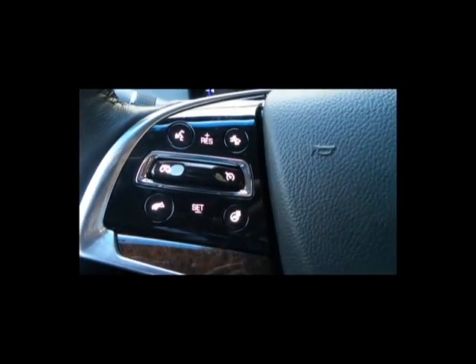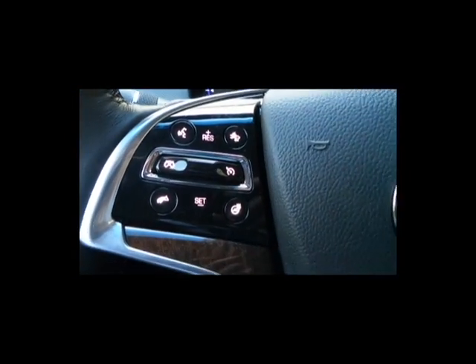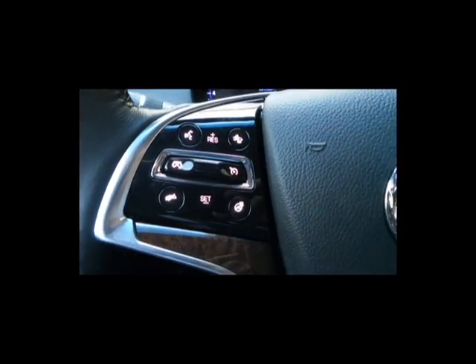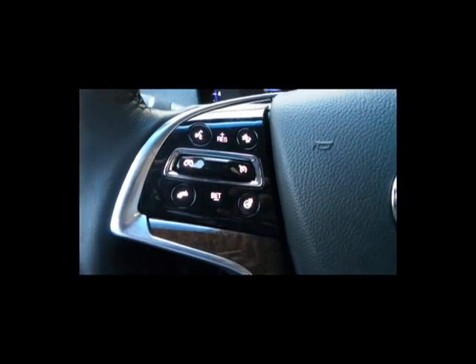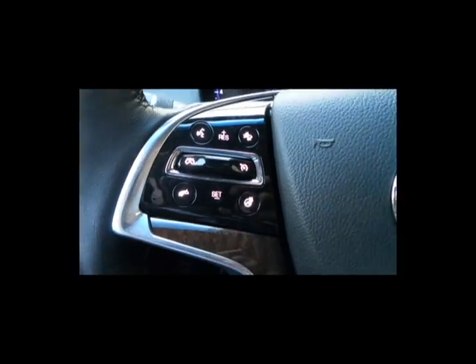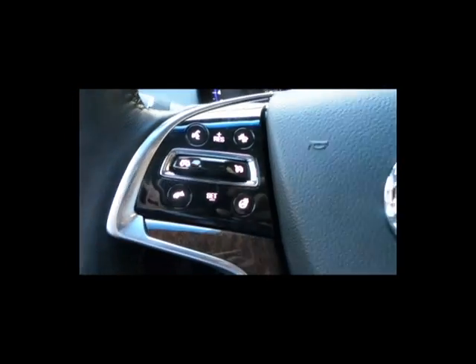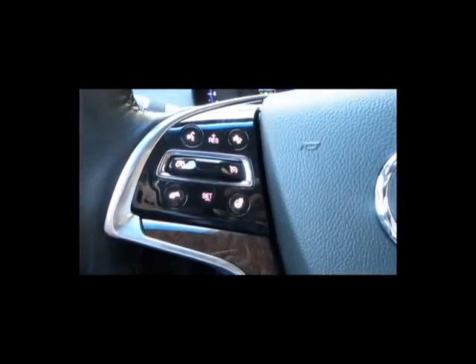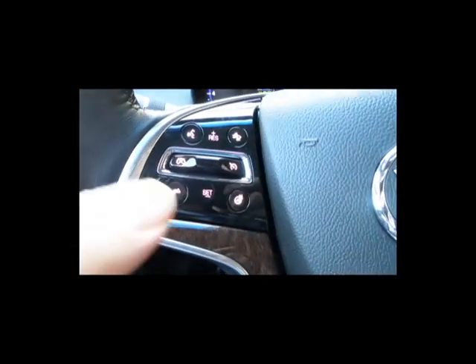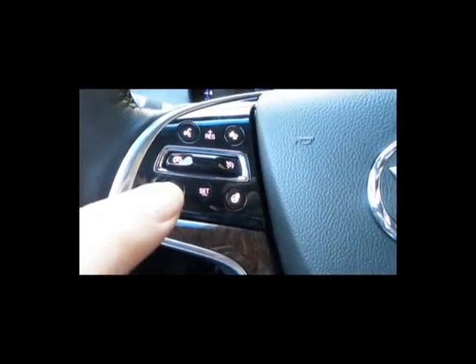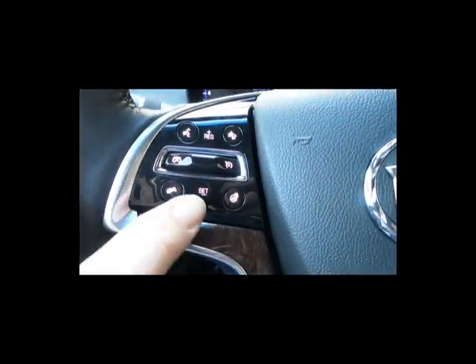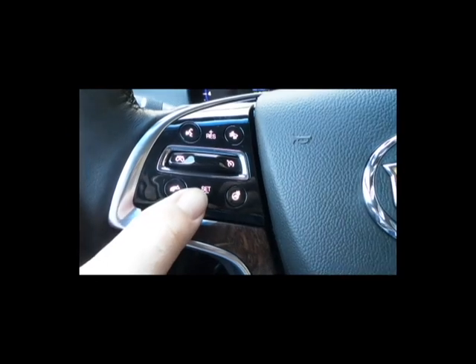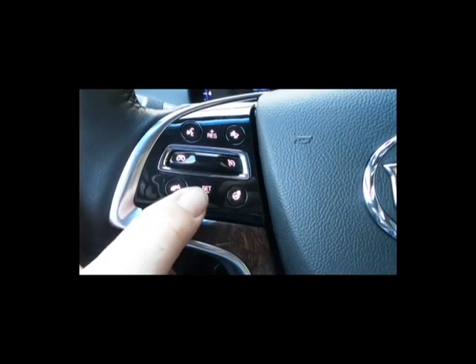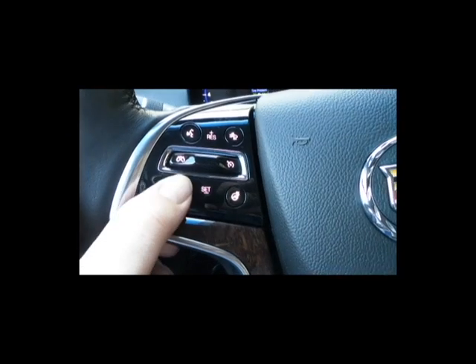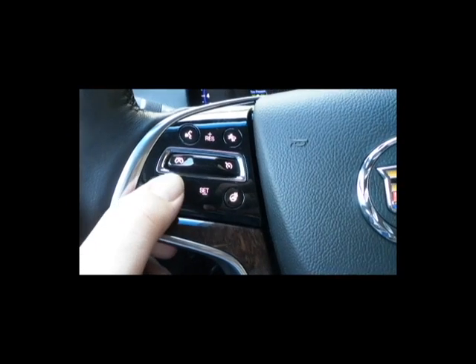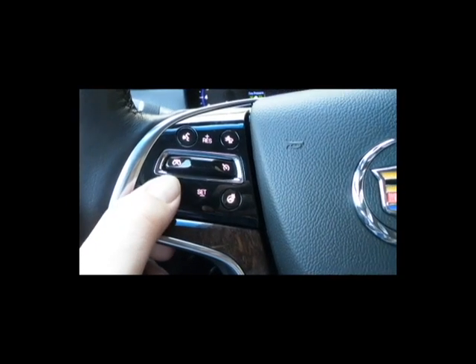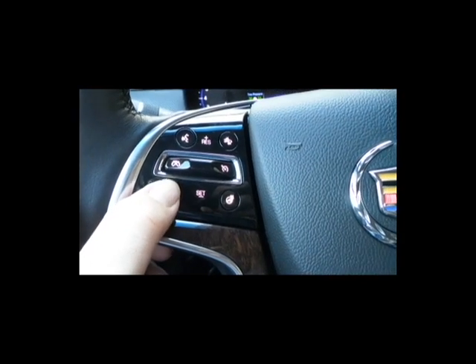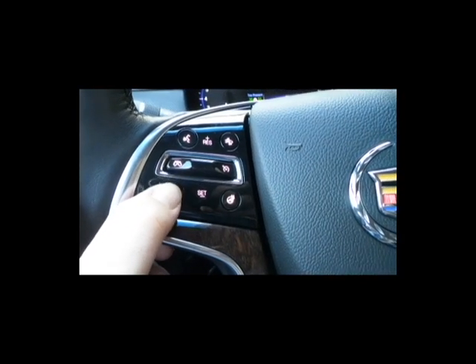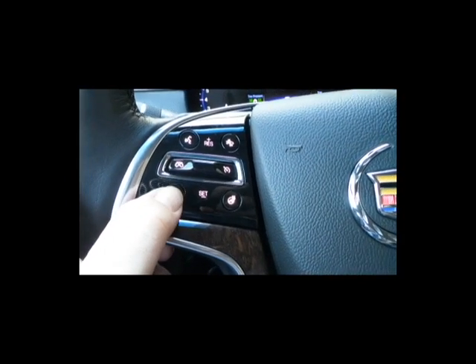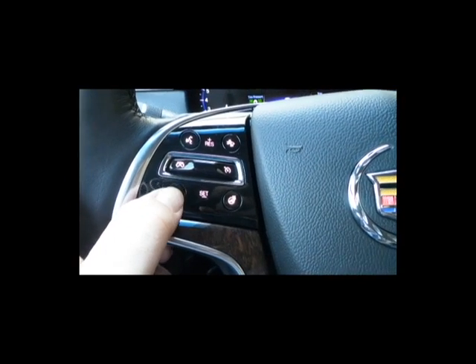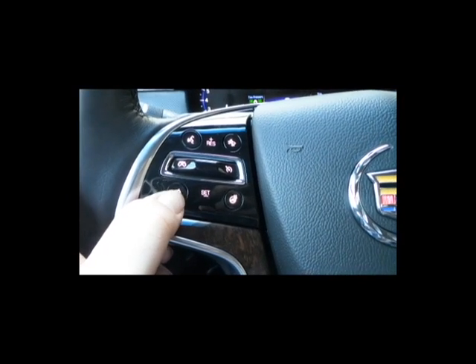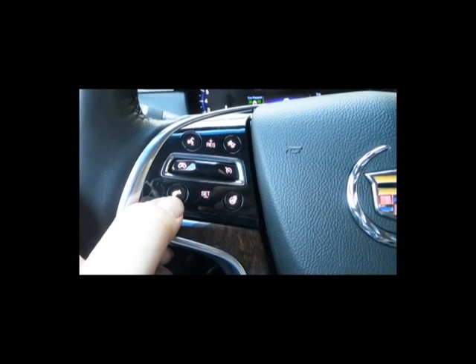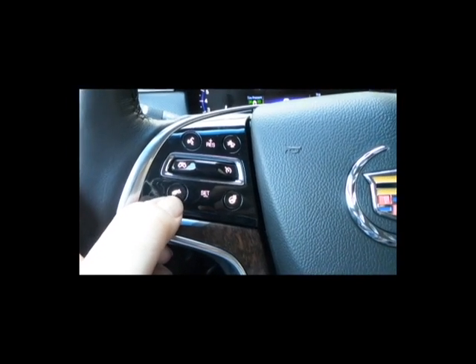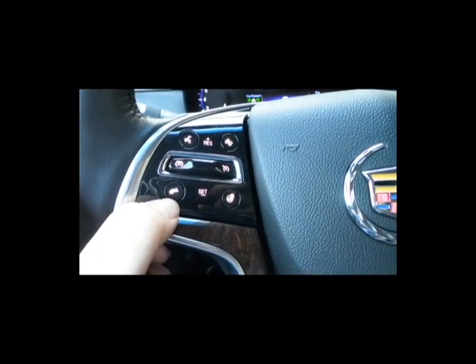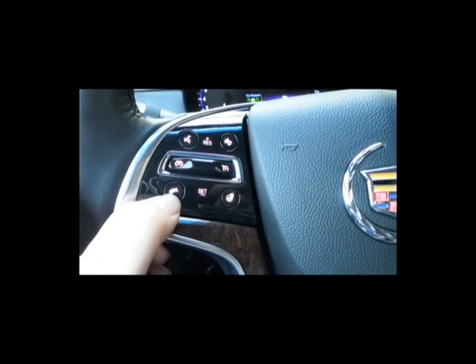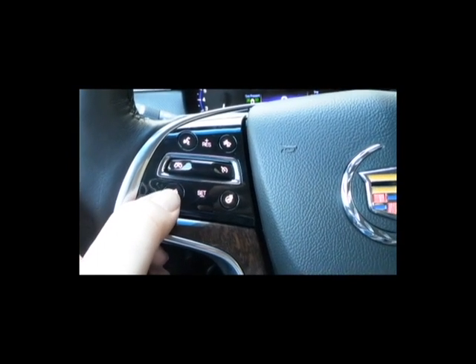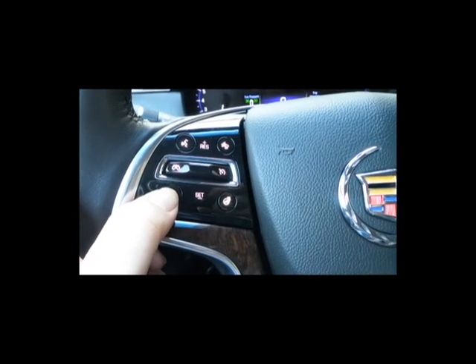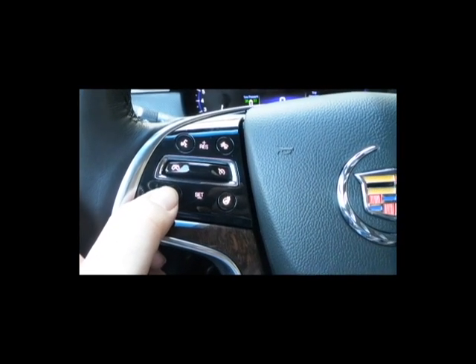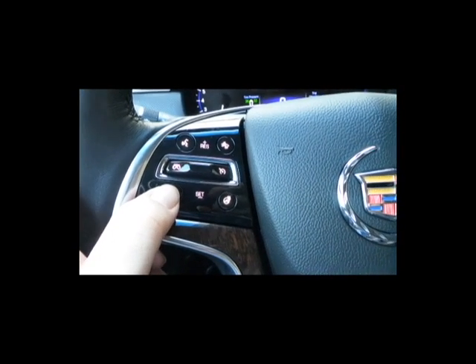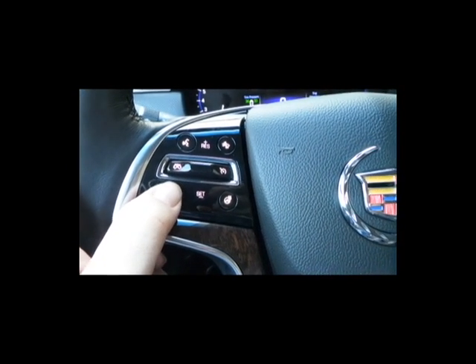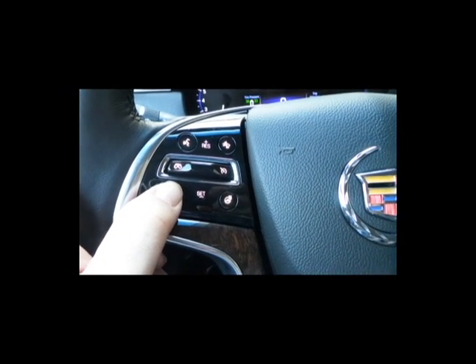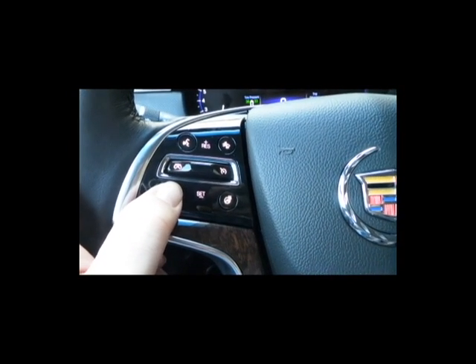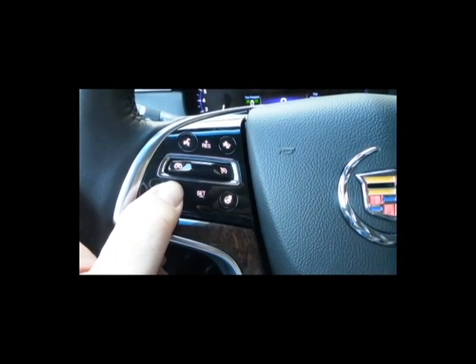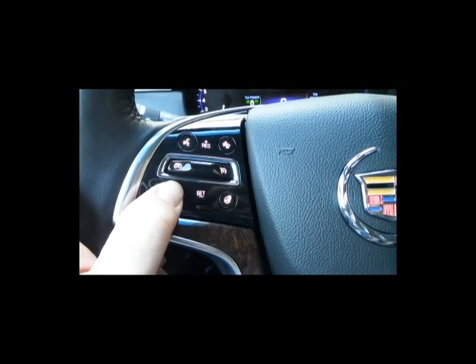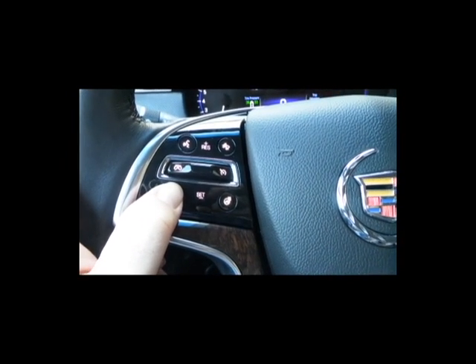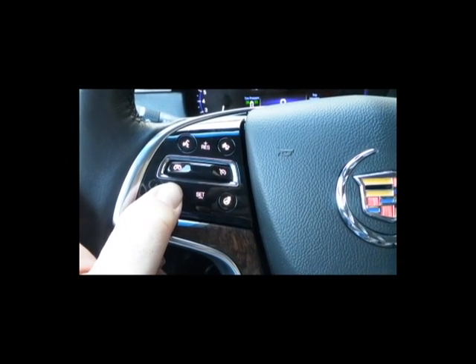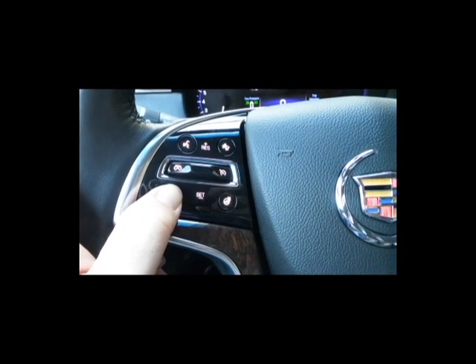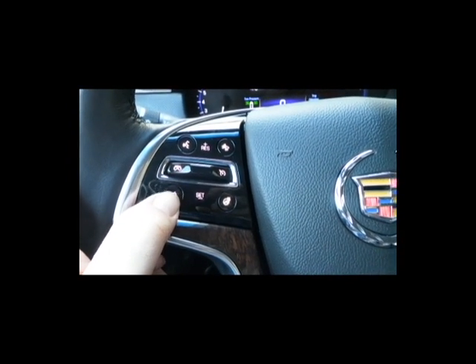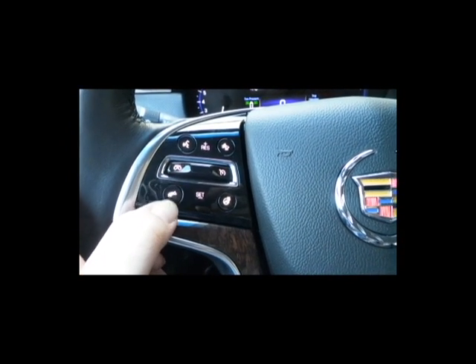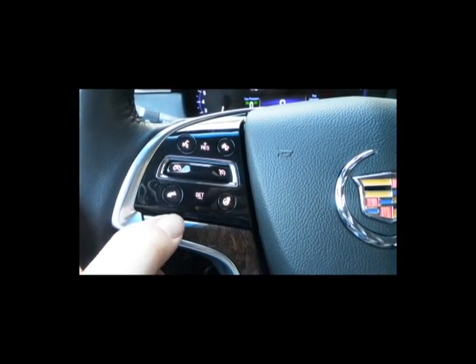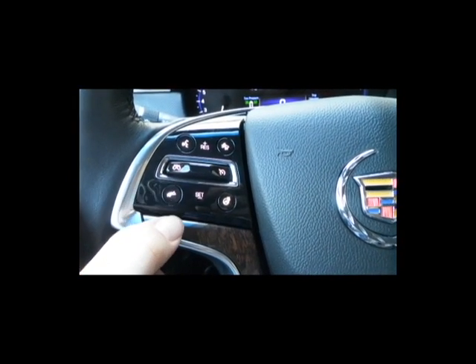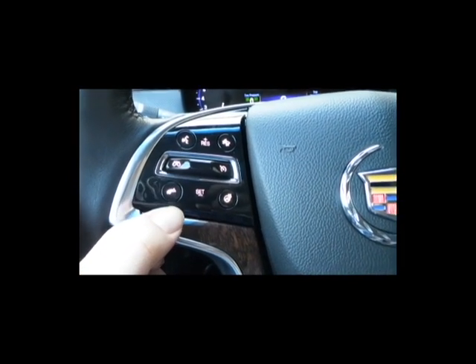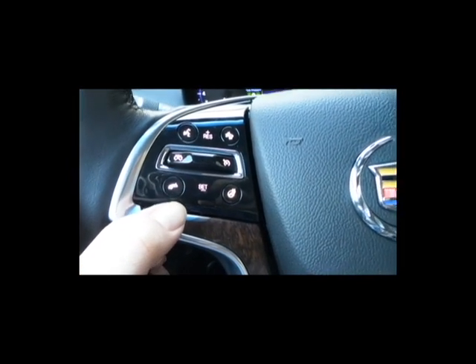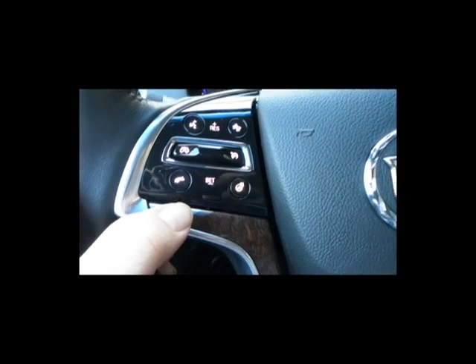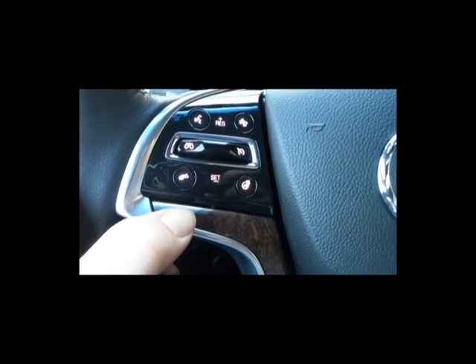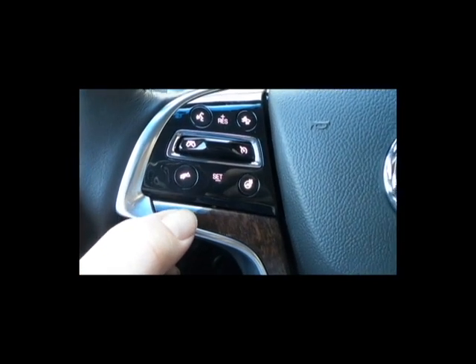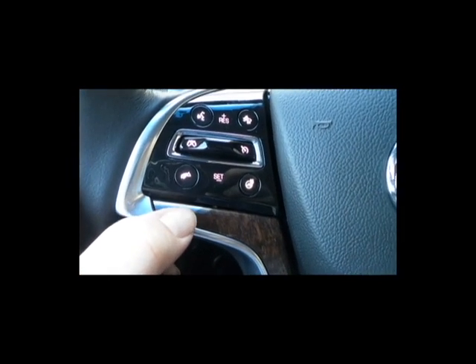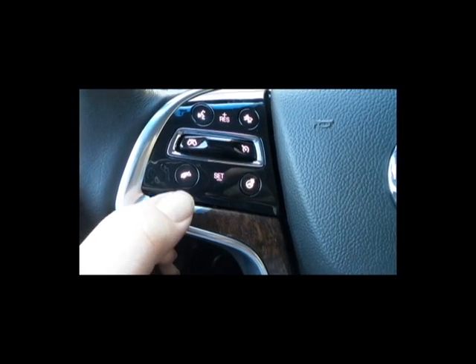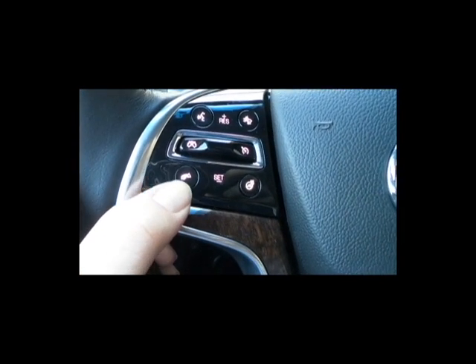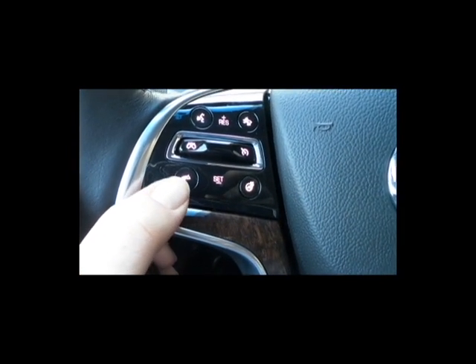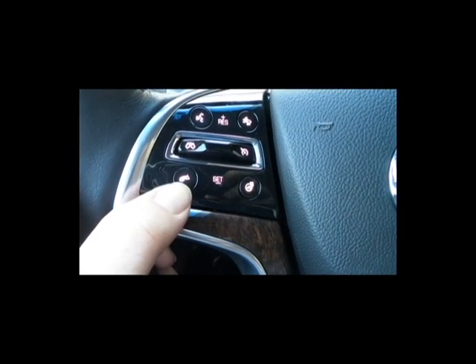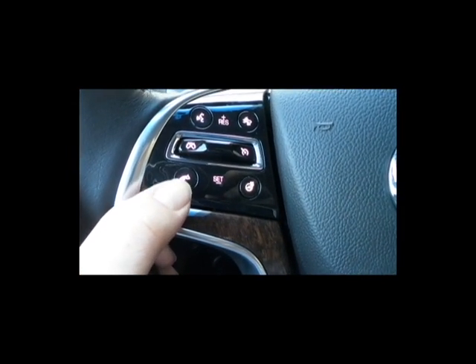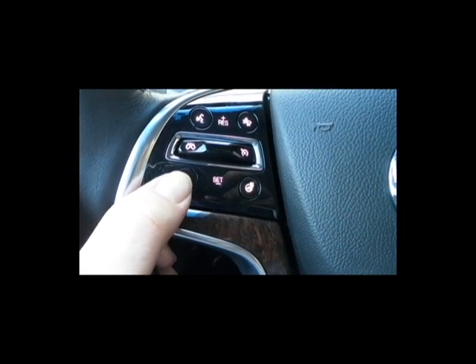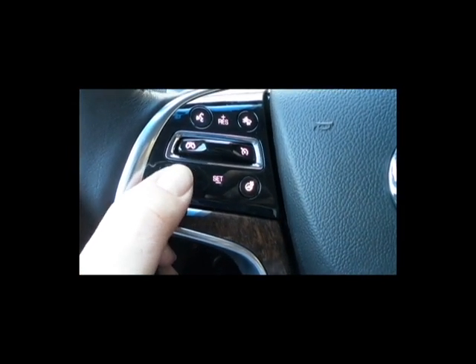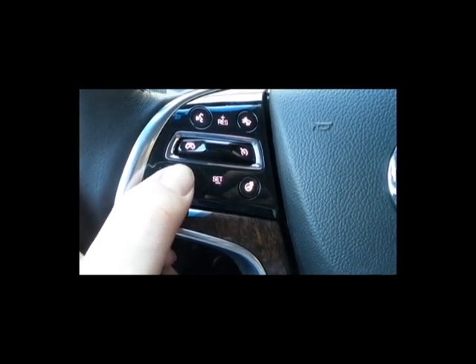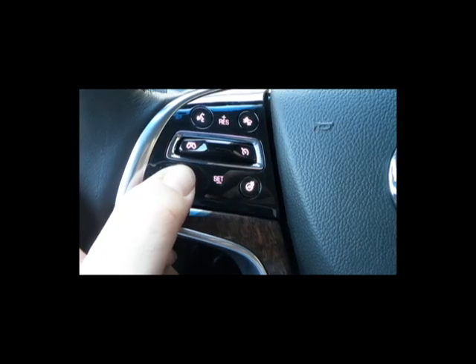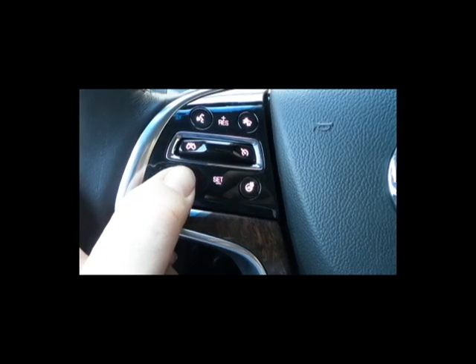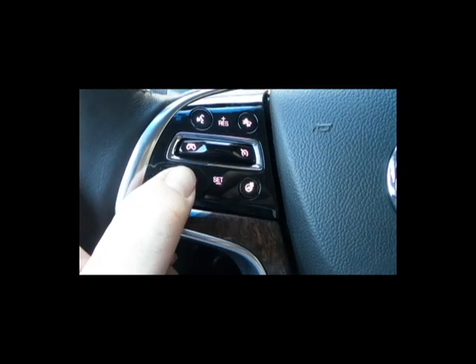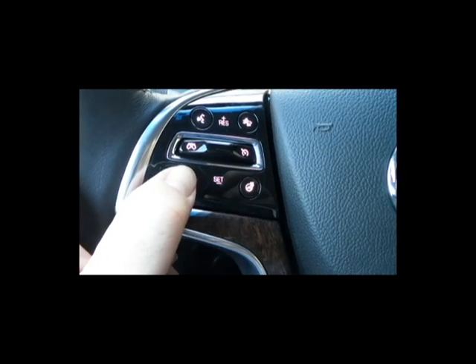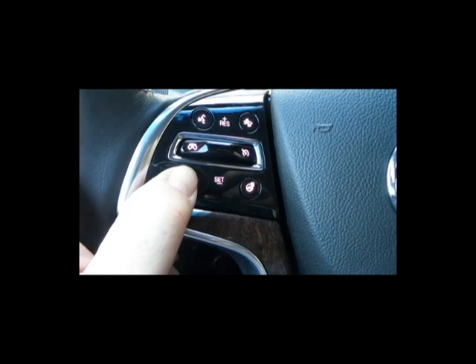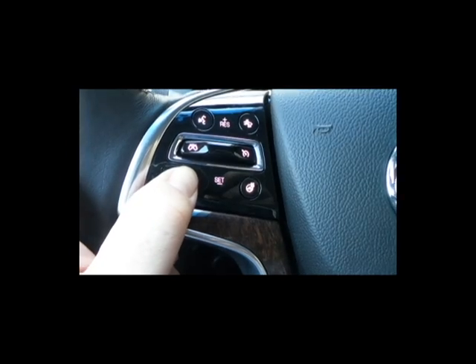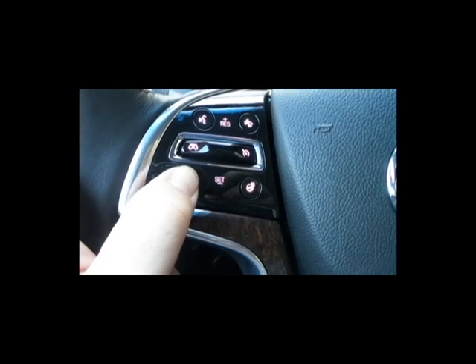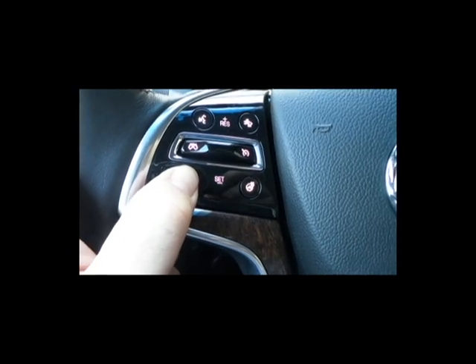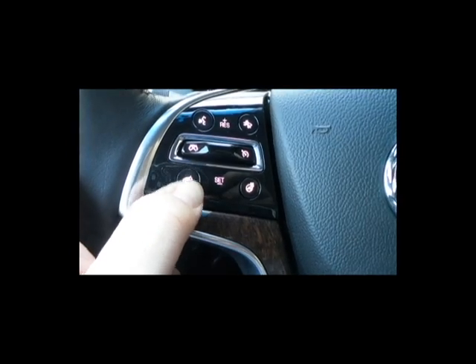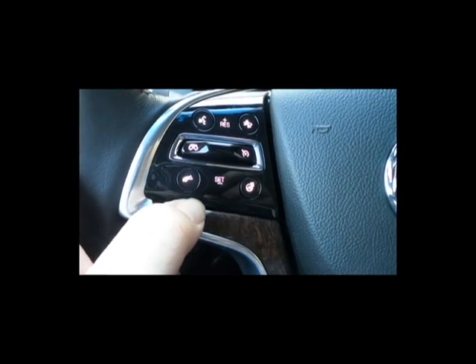Alright, moving down. This is going to be the hang-up button. When you're on the phone with Bluetooth connected and you want to hang up the phone, this is going to be the button you press.